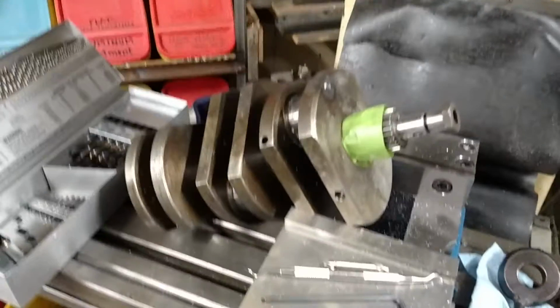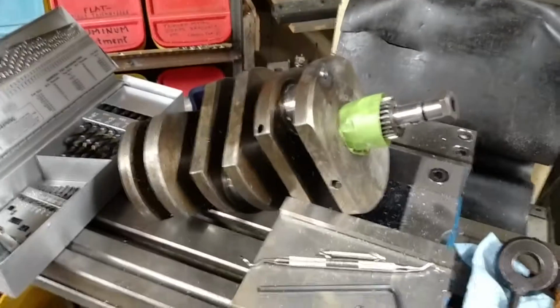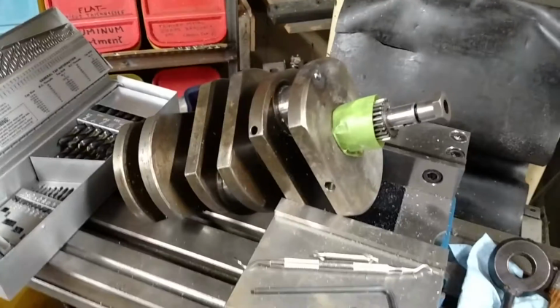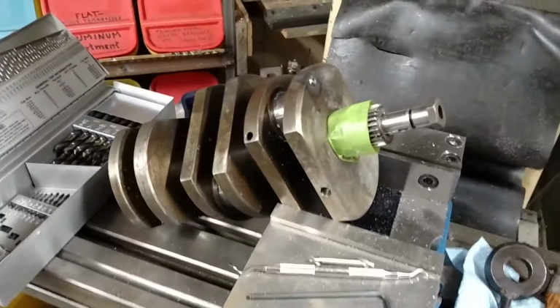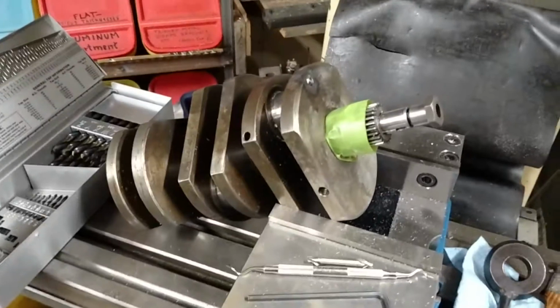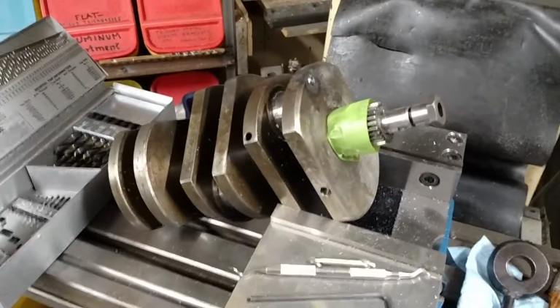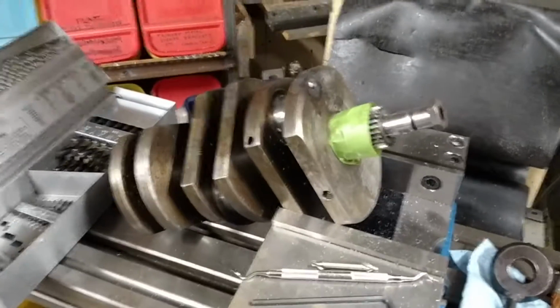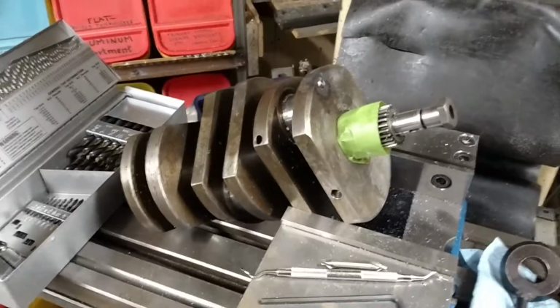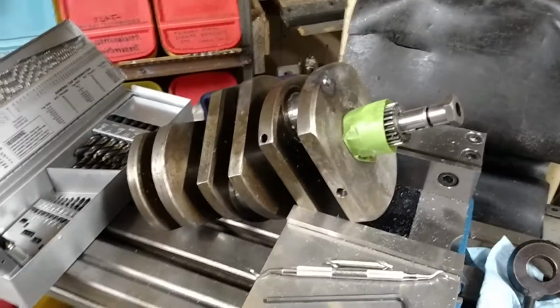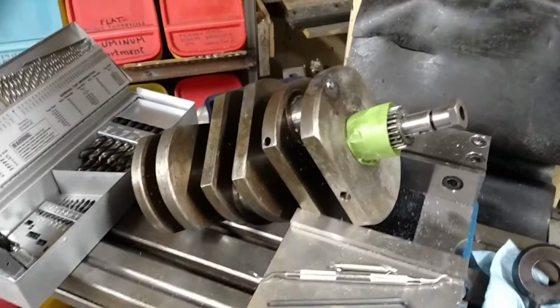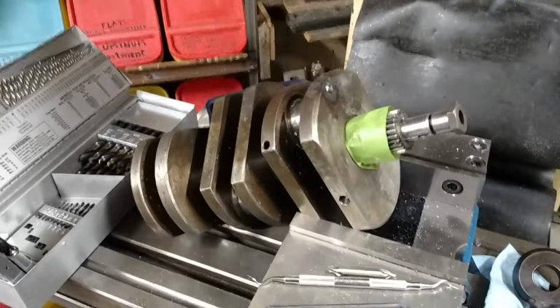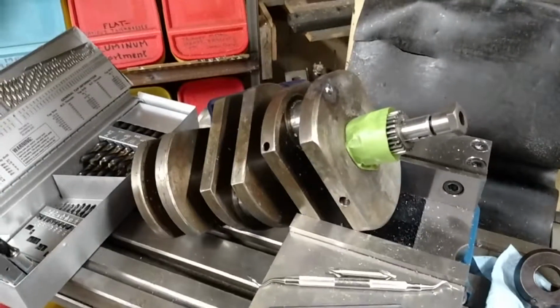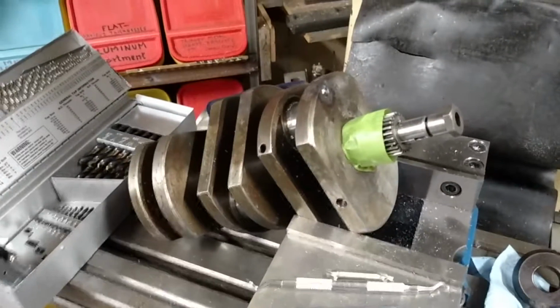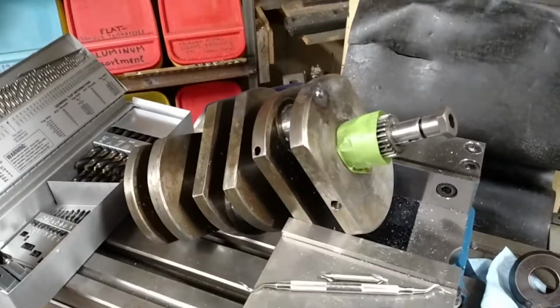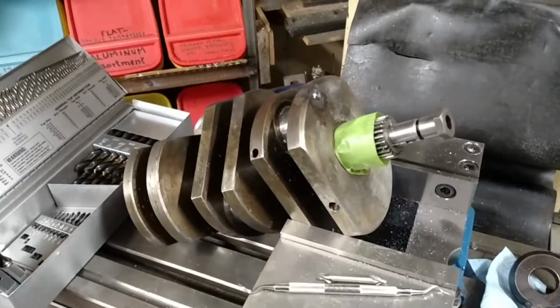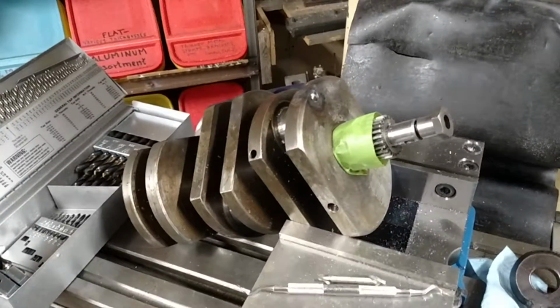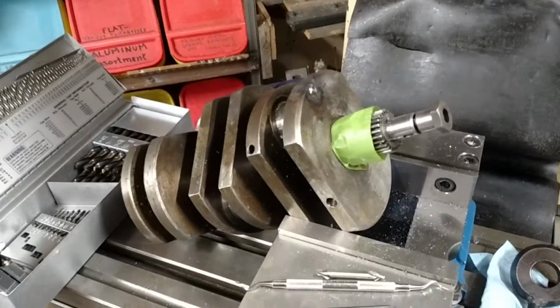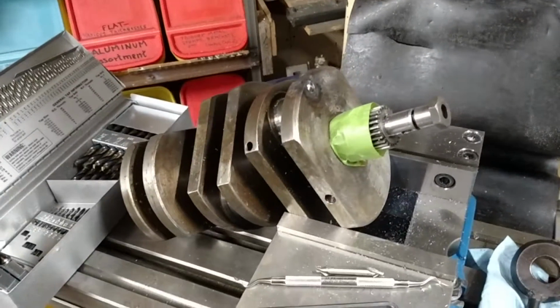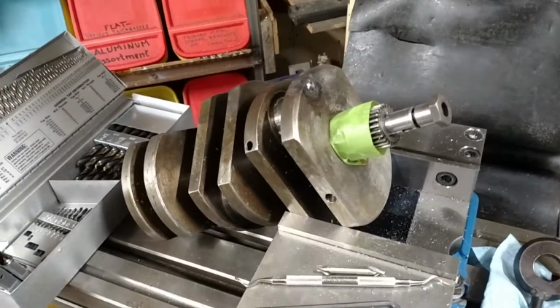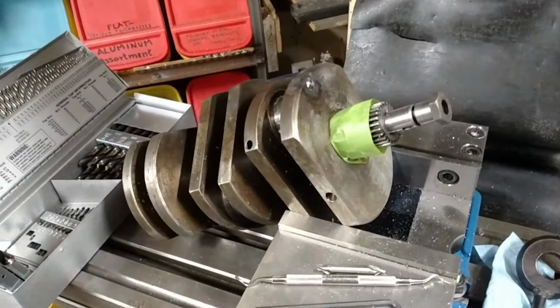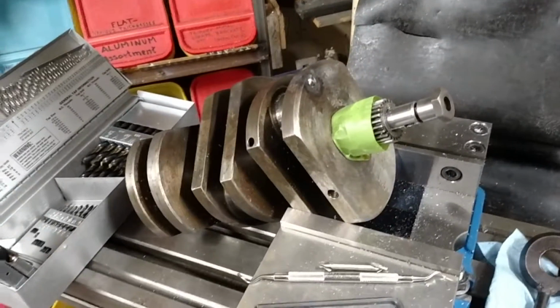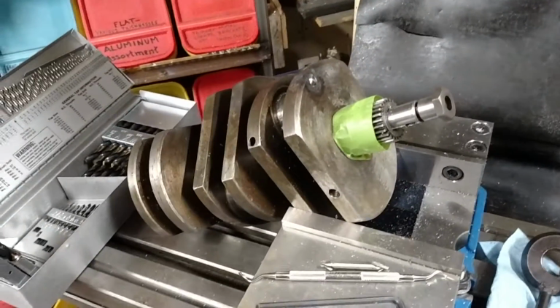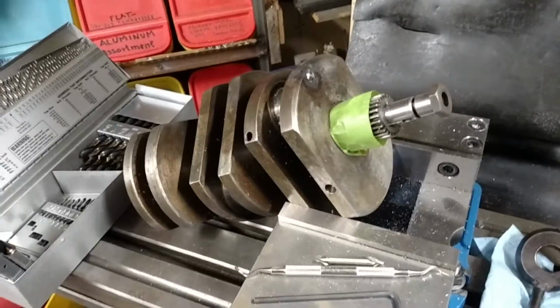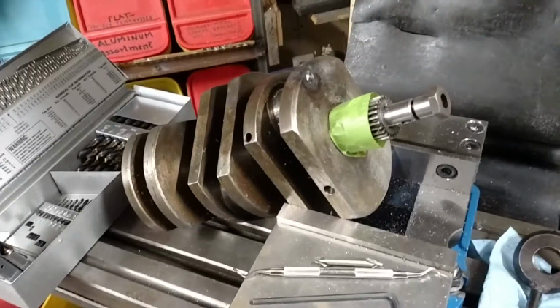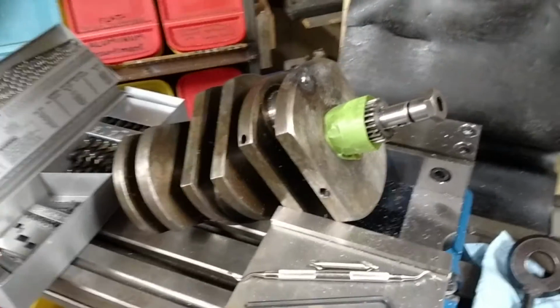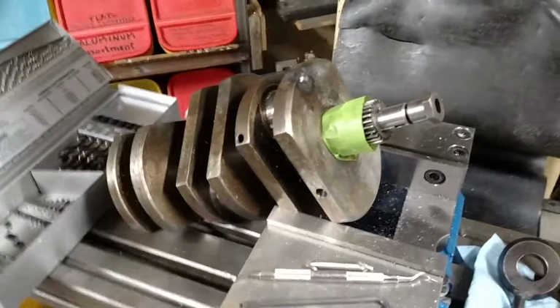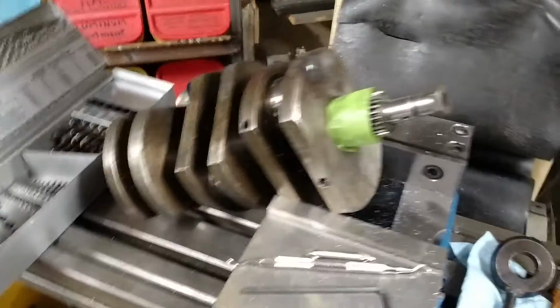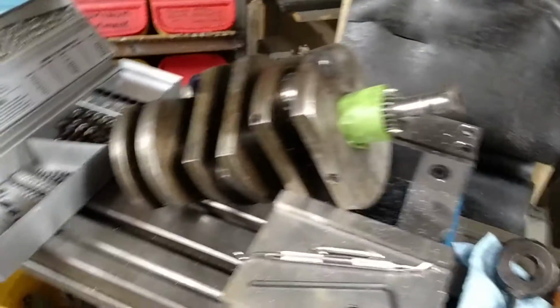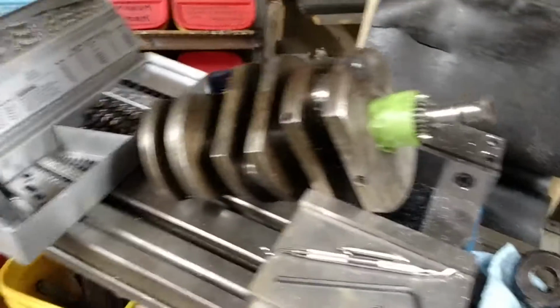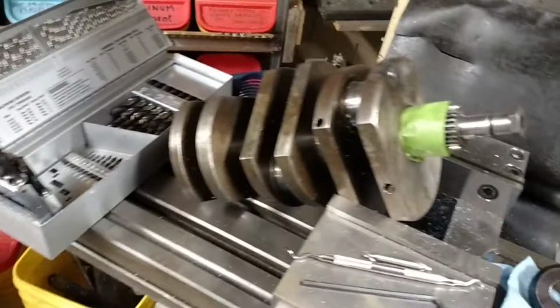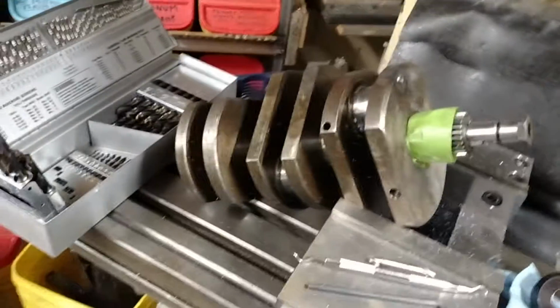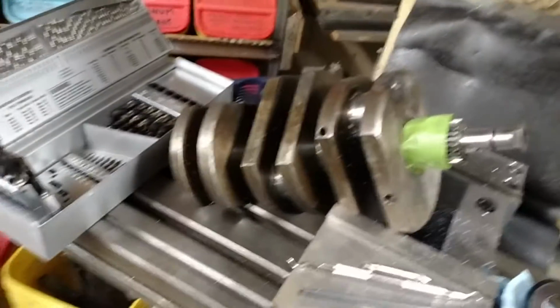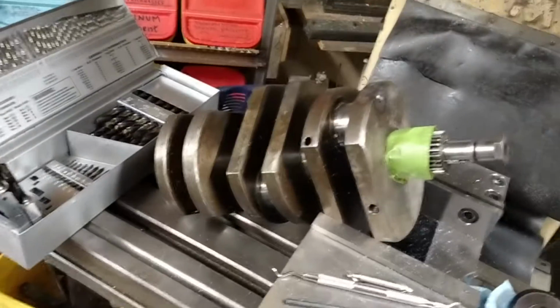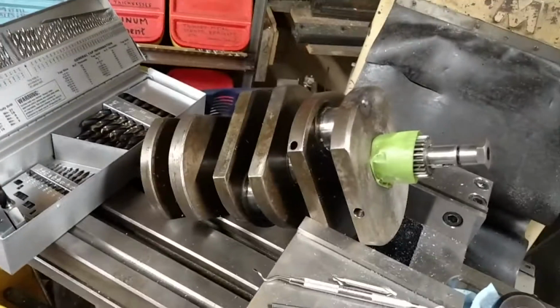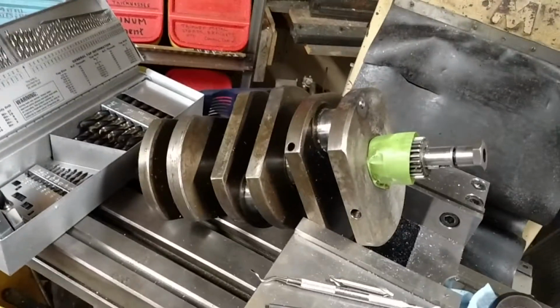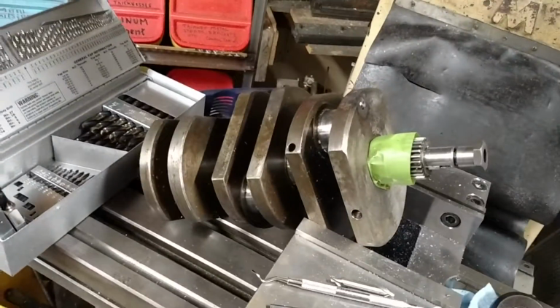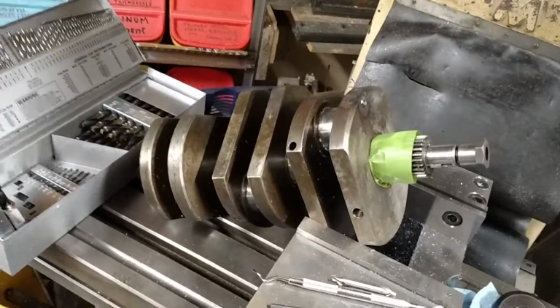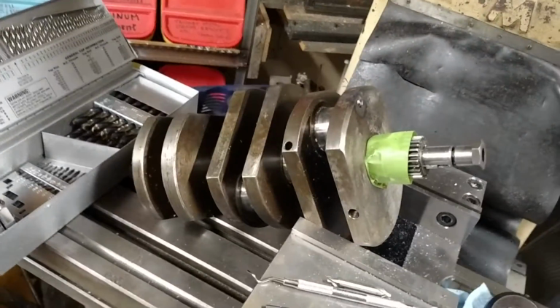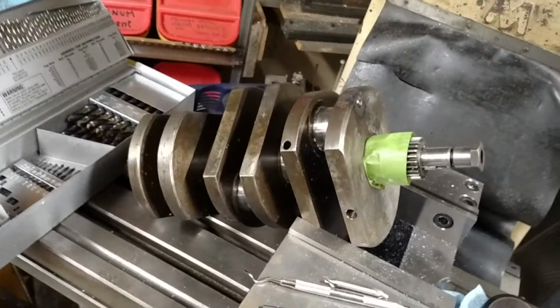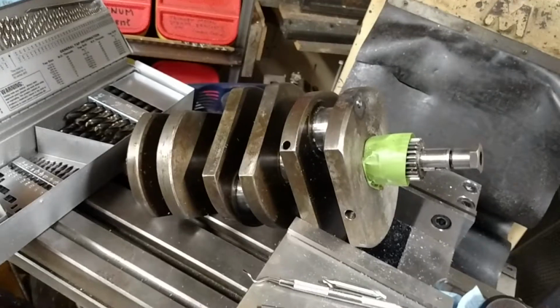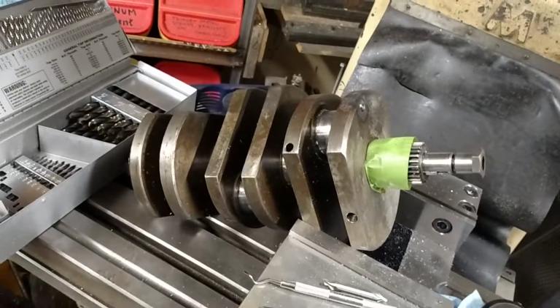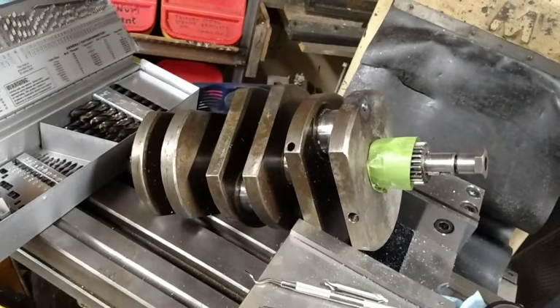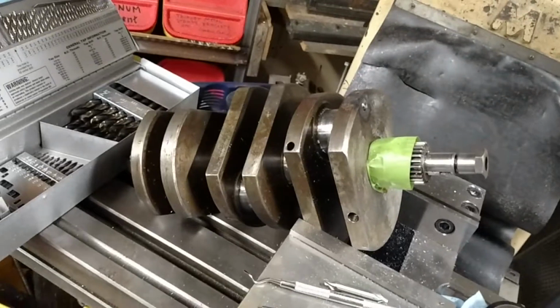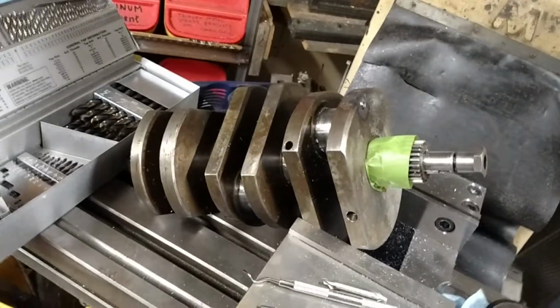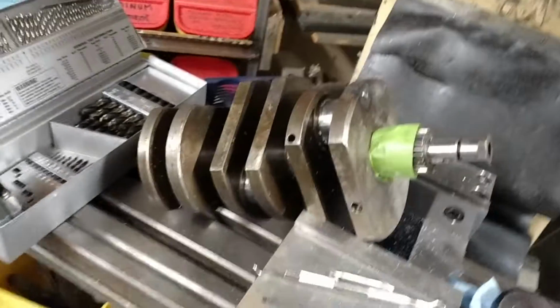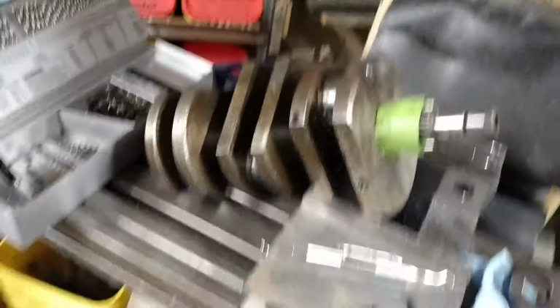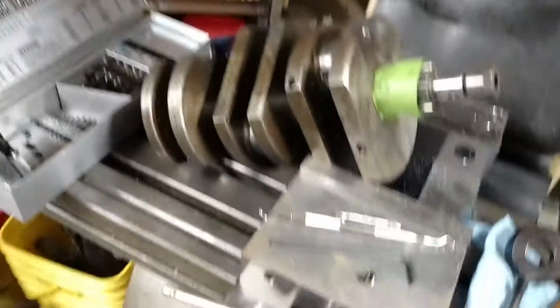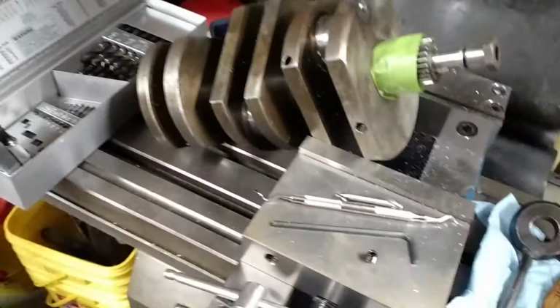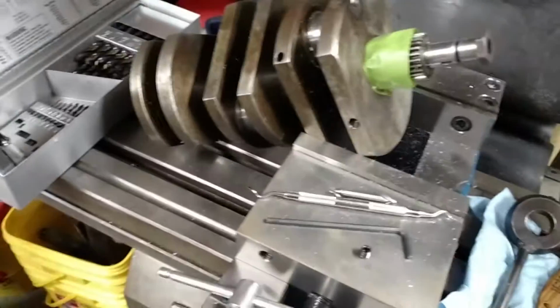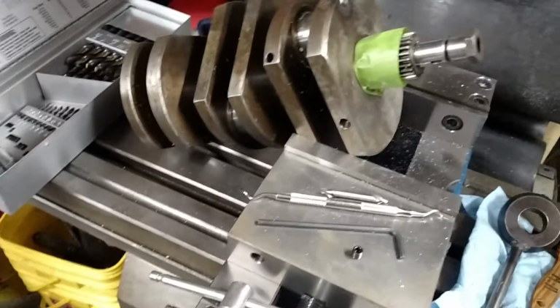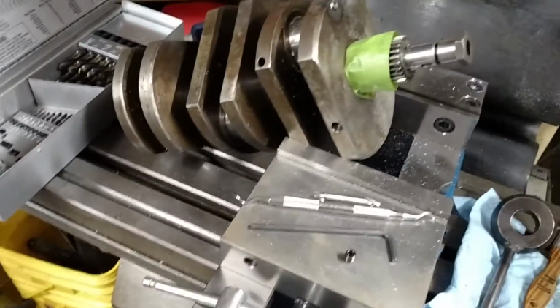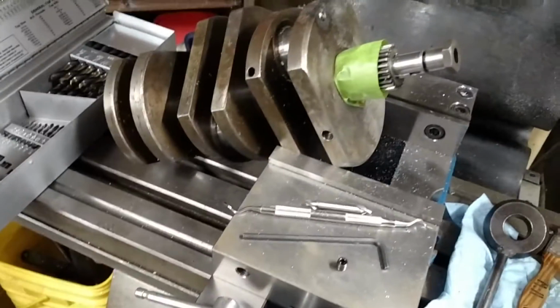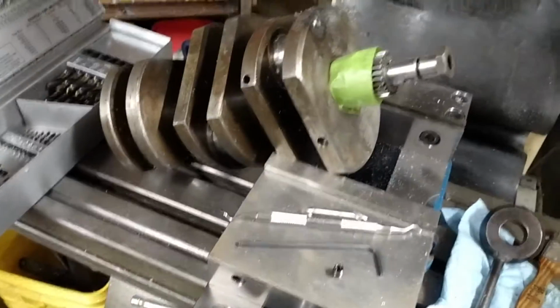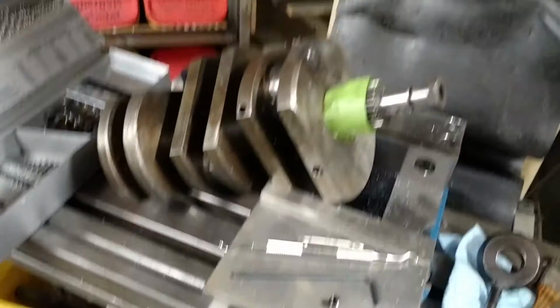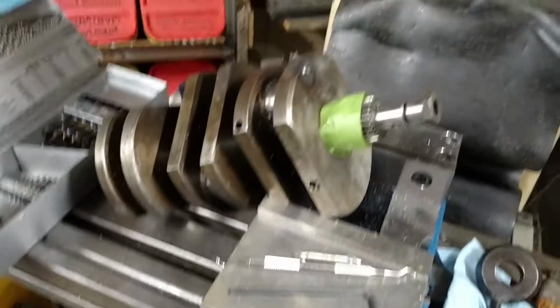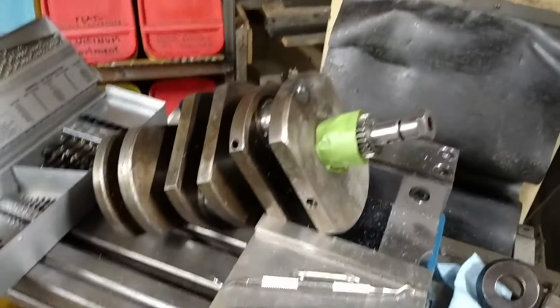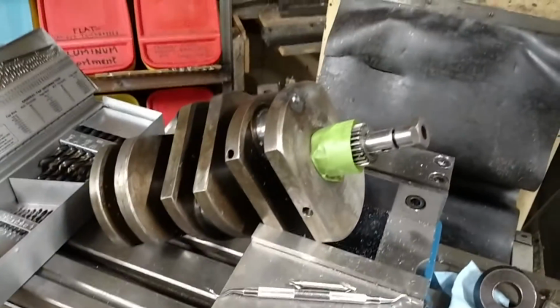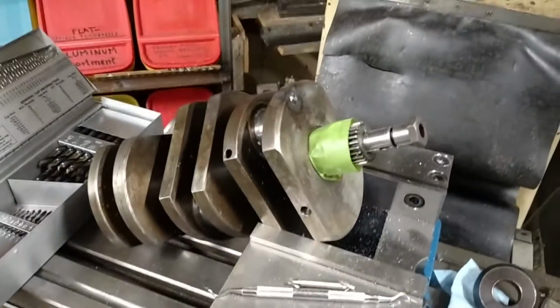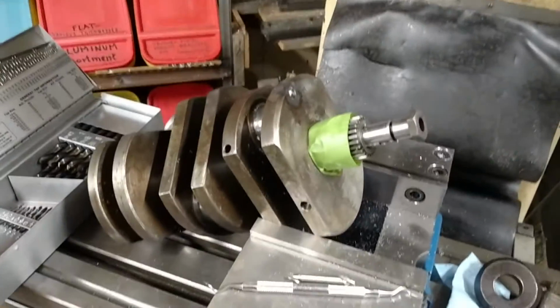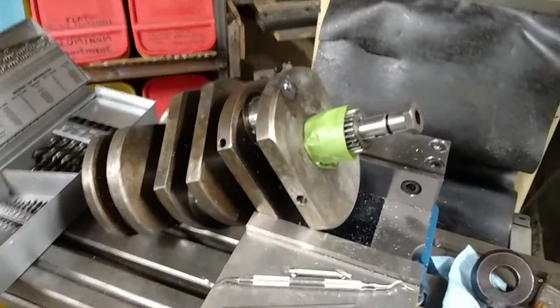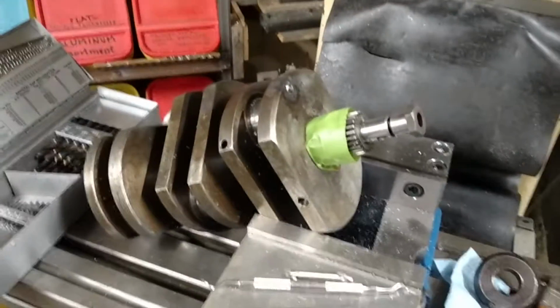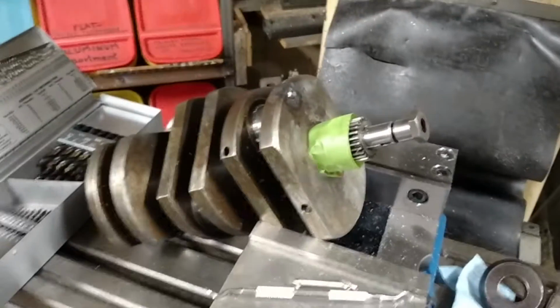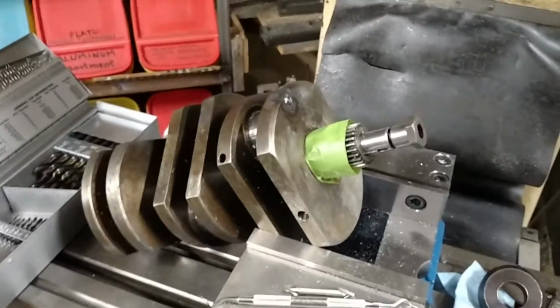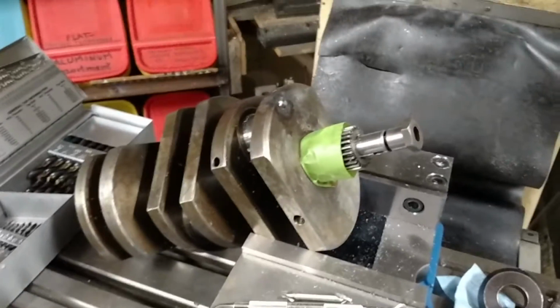Hi guys, Gordy Roth again. Today we have a Trident crank. This is actually out of an X-75 Hurricane, but same engine.